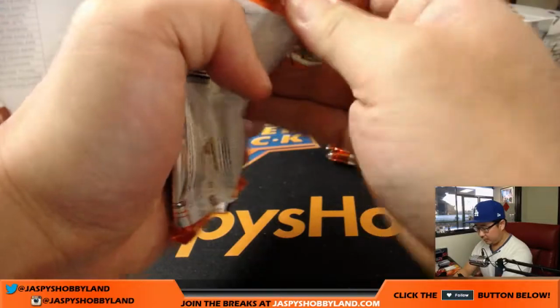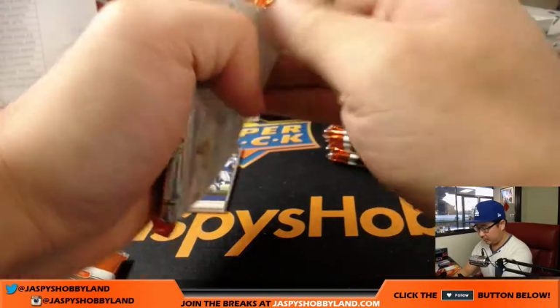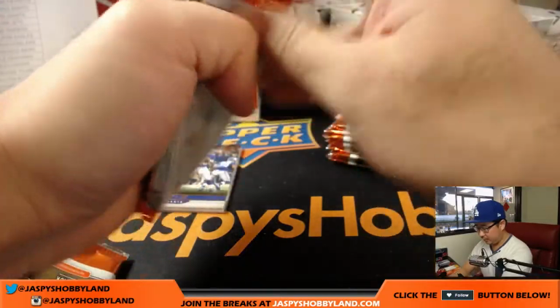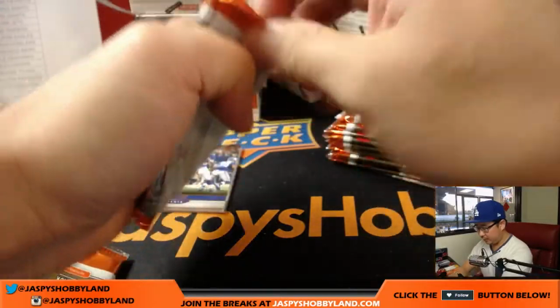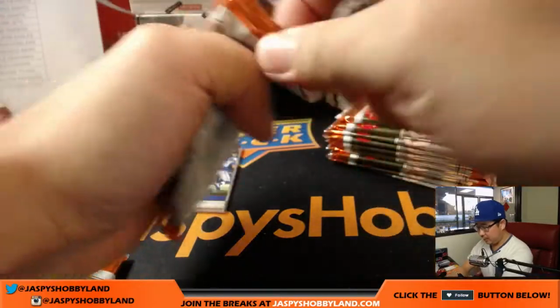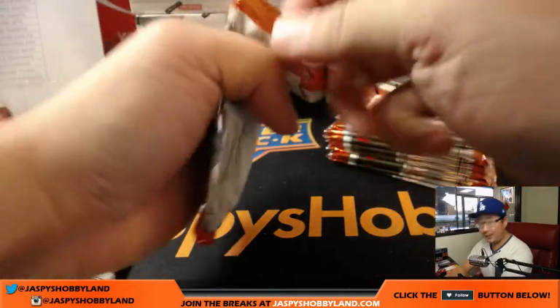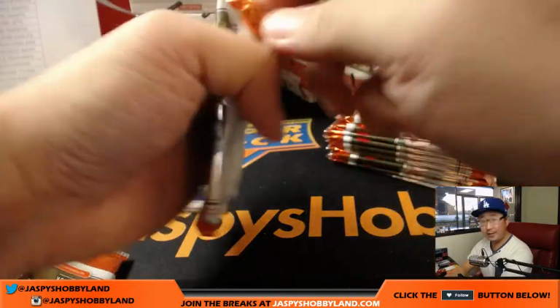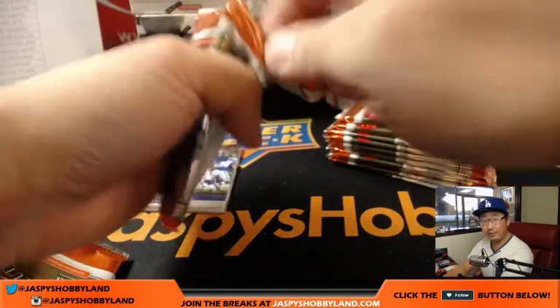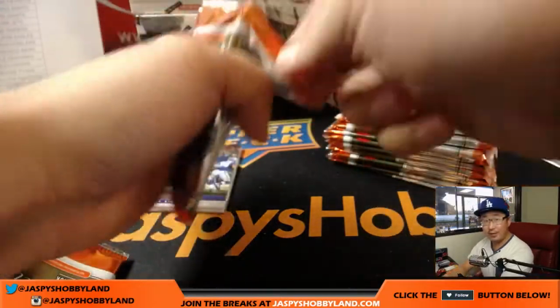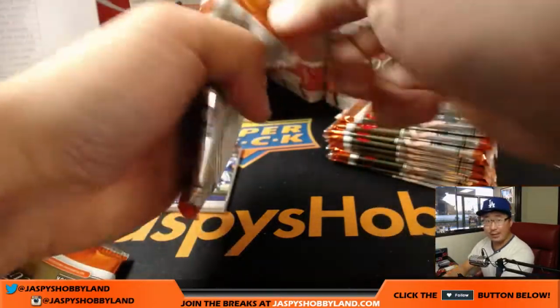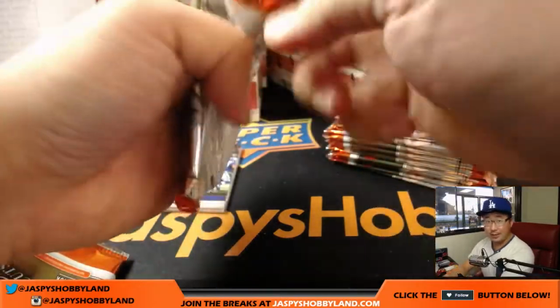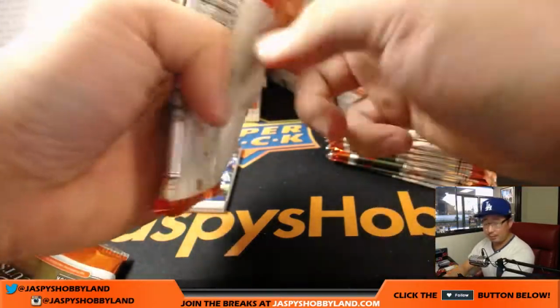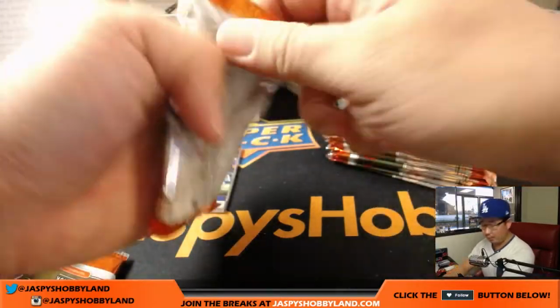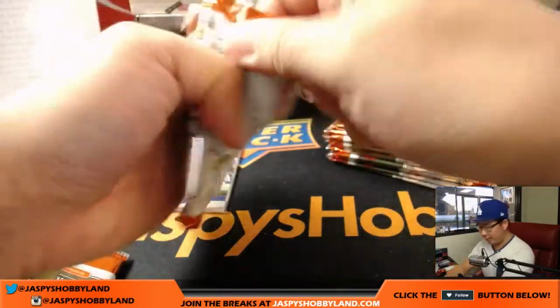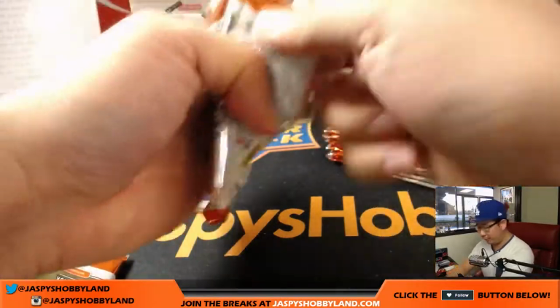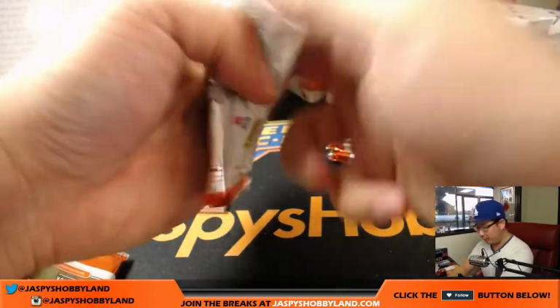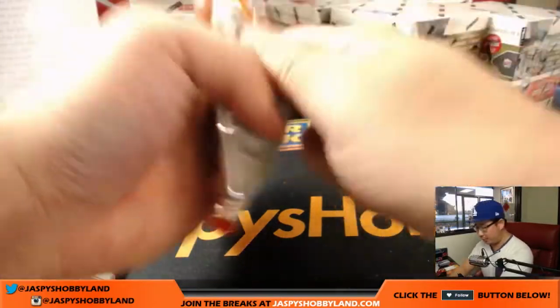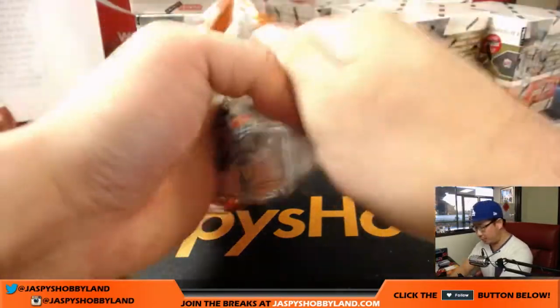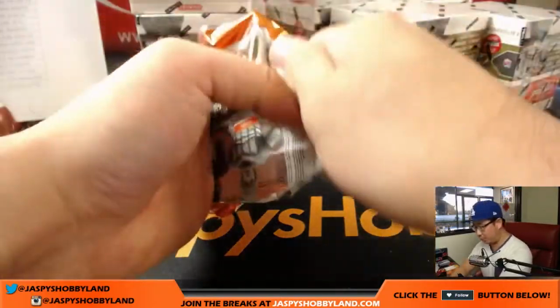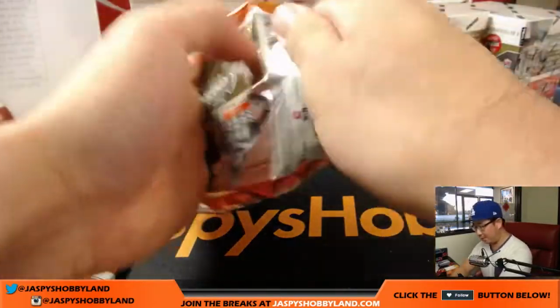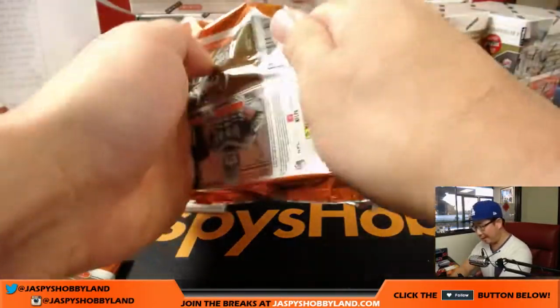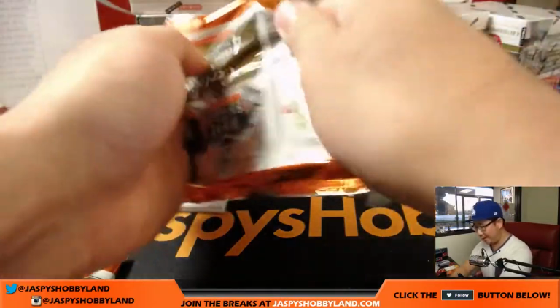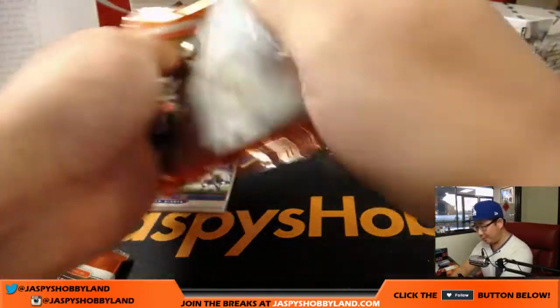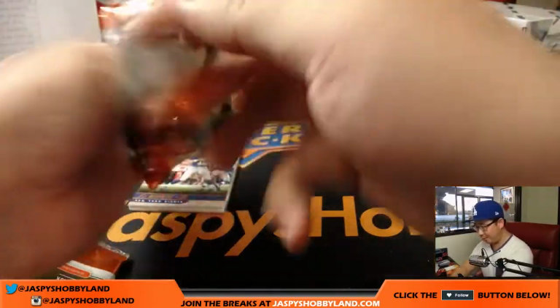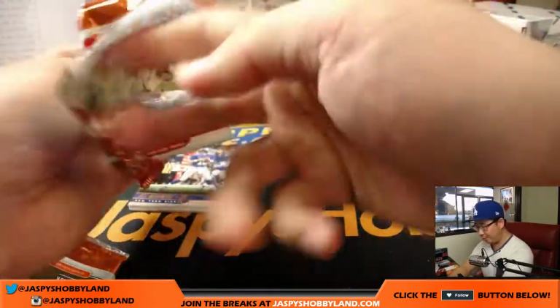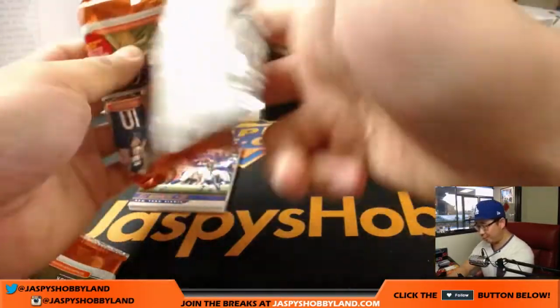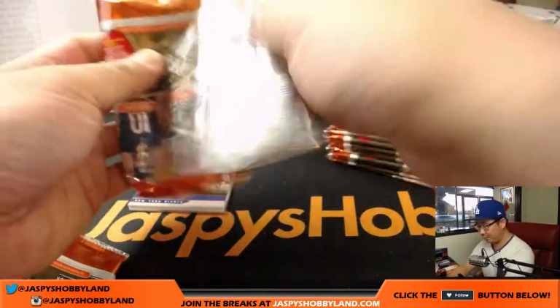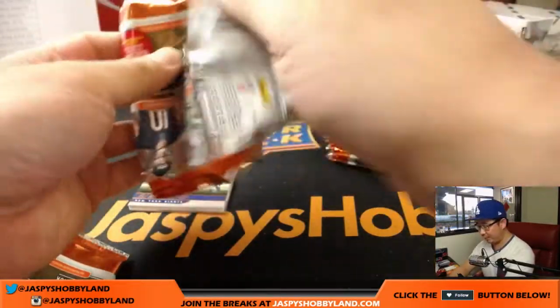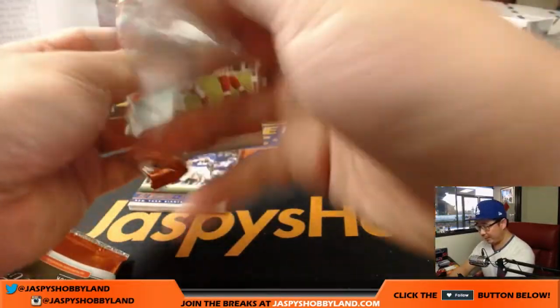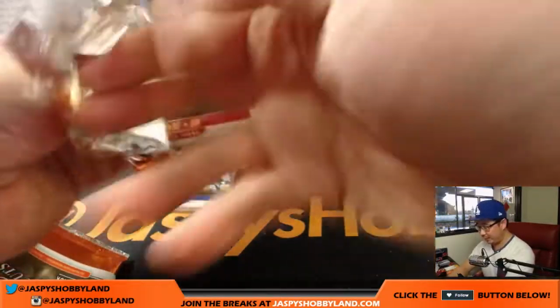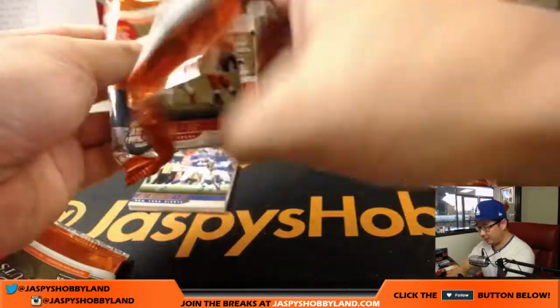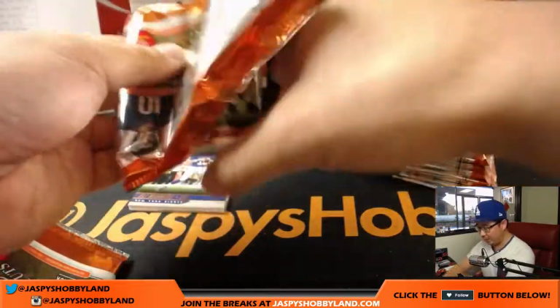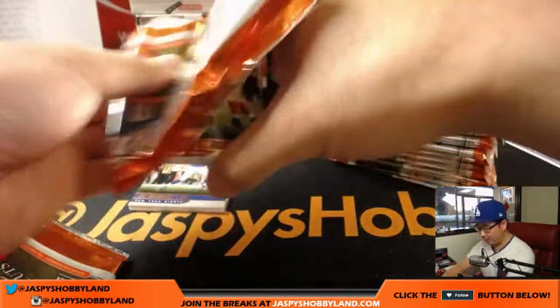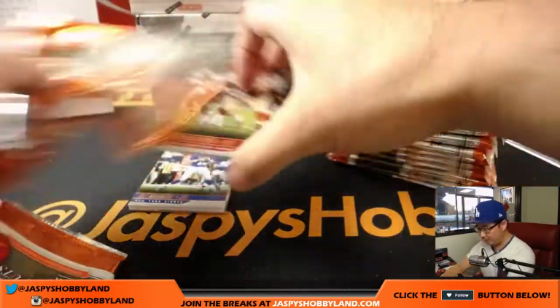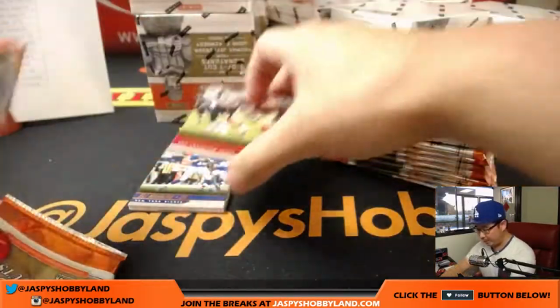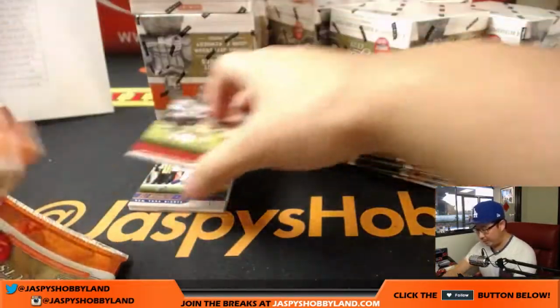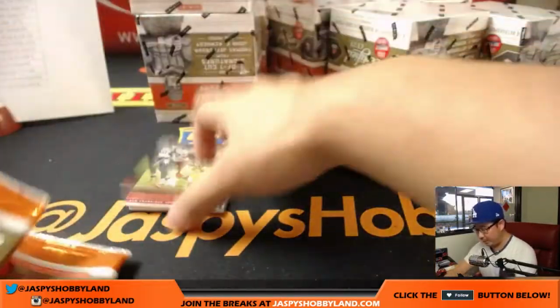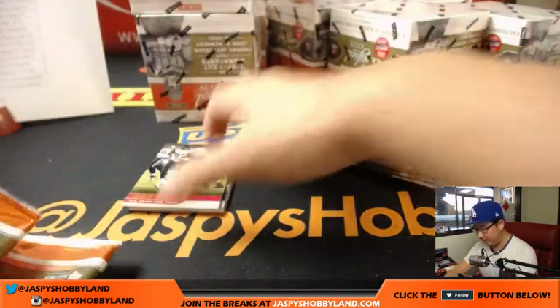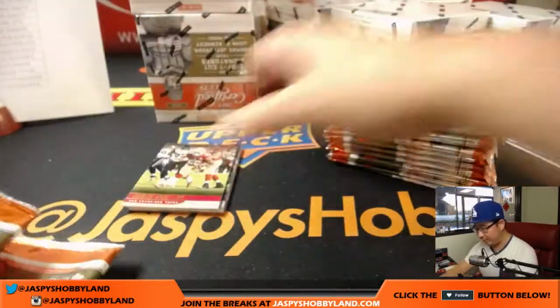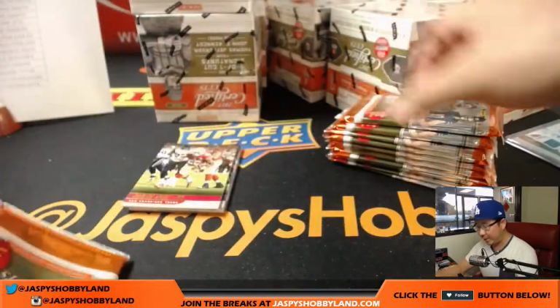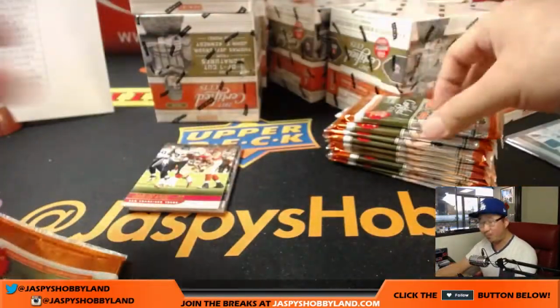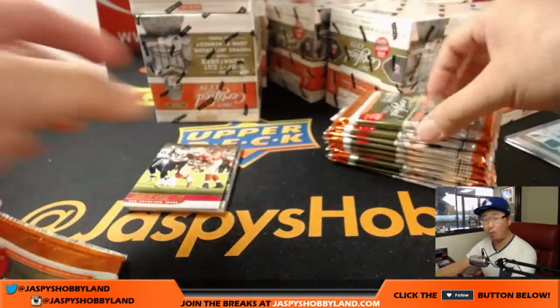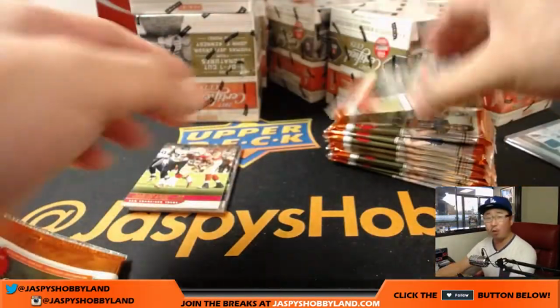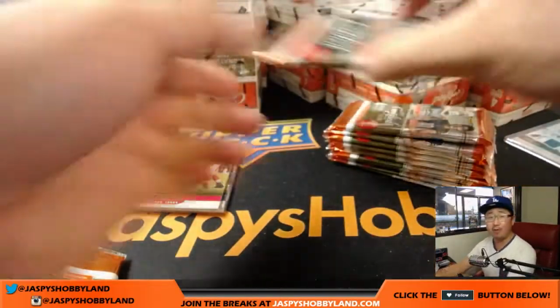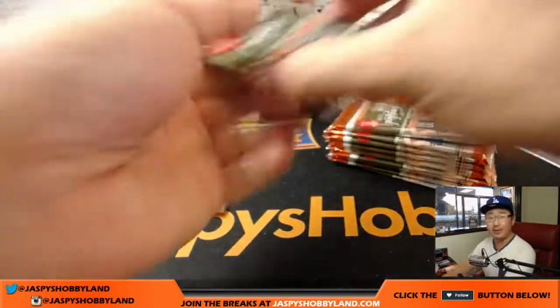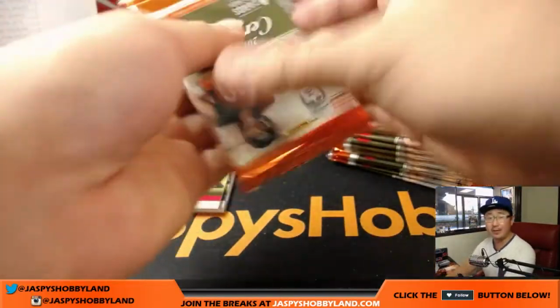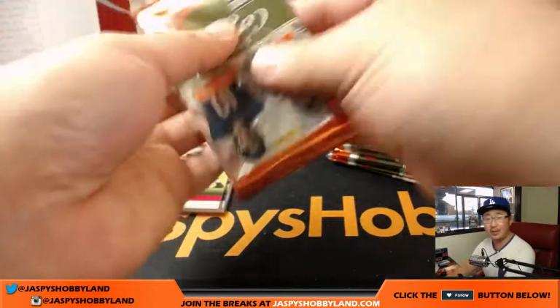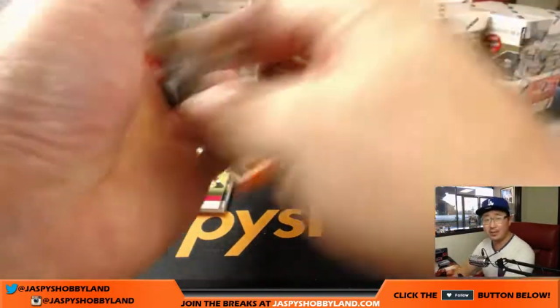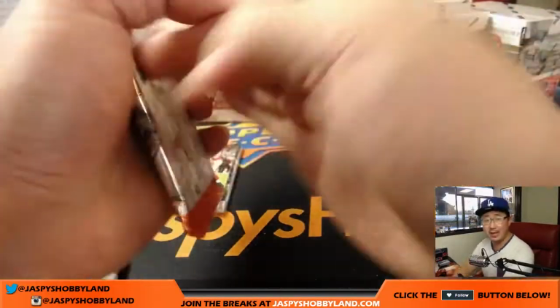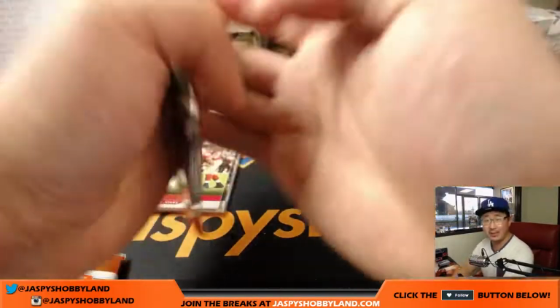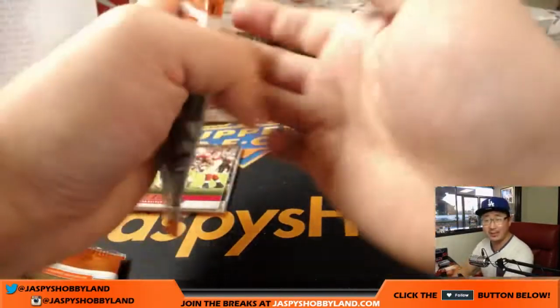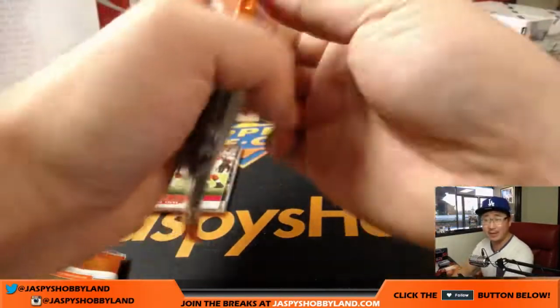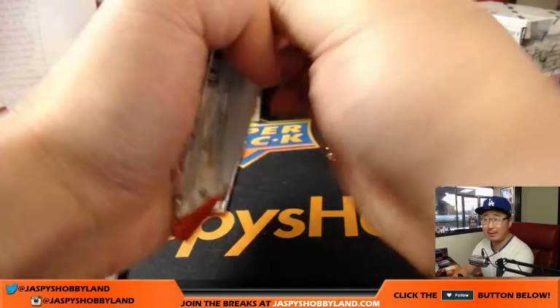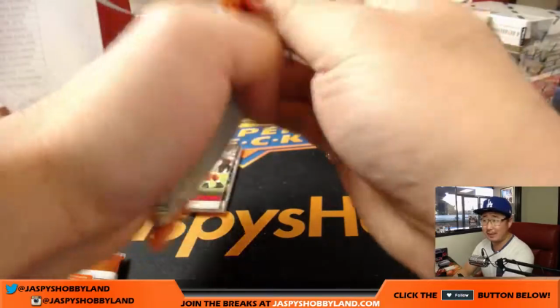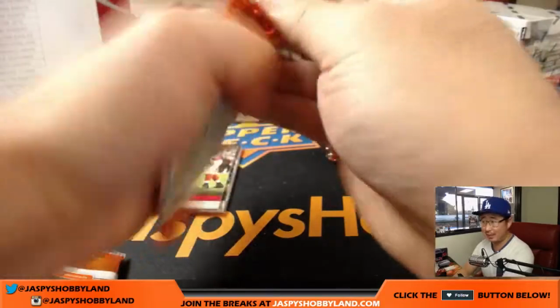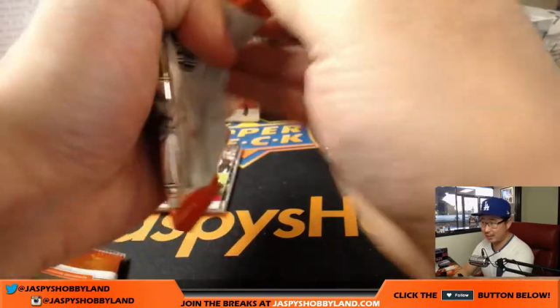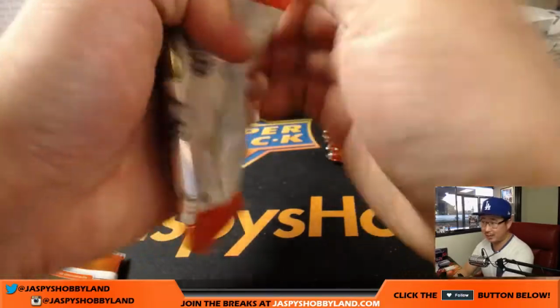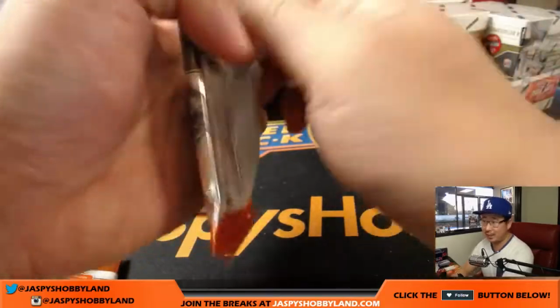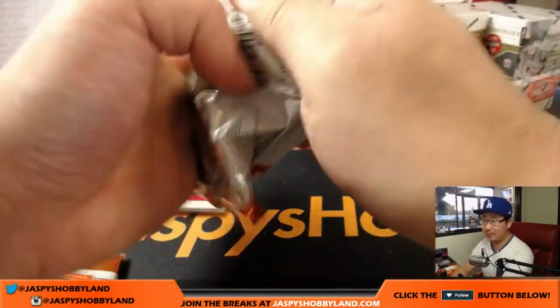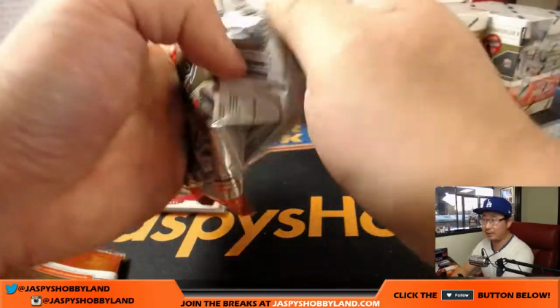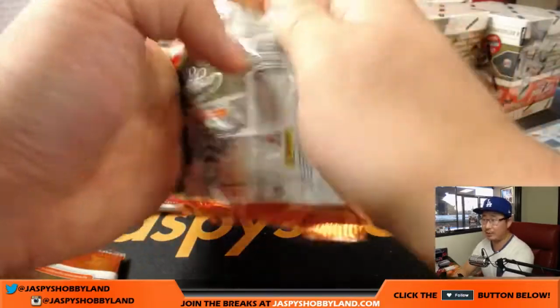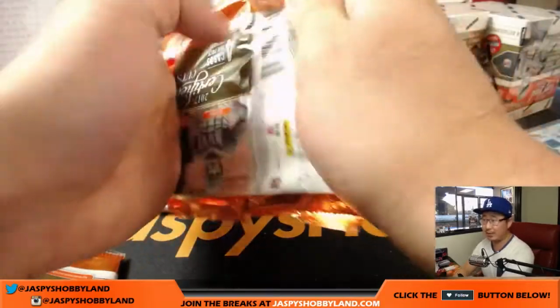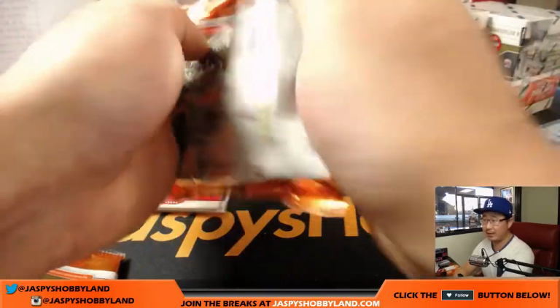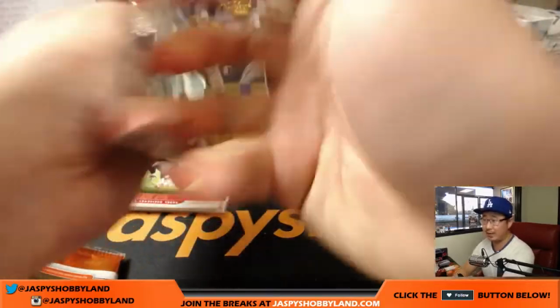Thanks for getting into the break, folks. First brand new release by Panini. We've got more of these on jaspeshobbyland.com, so check it out.